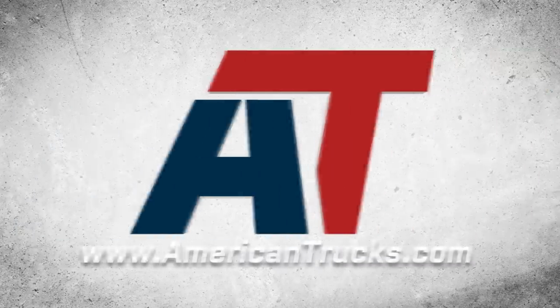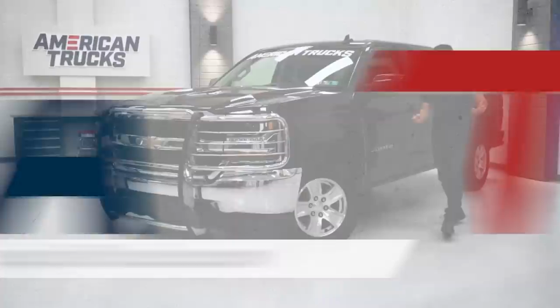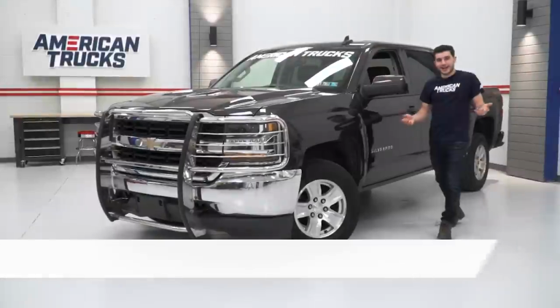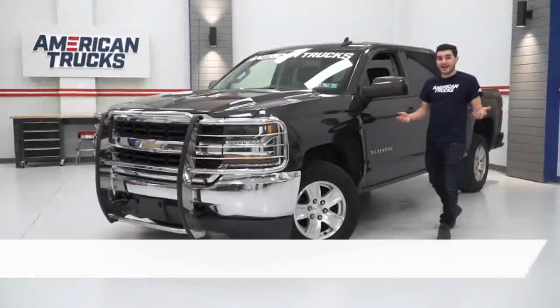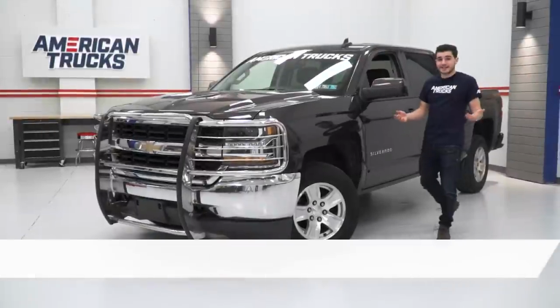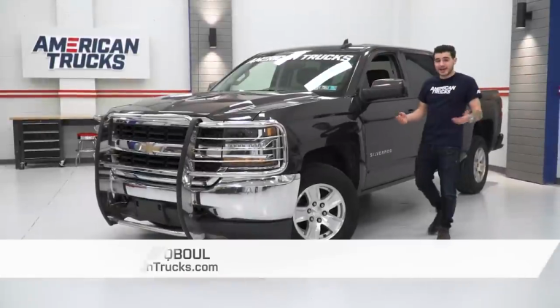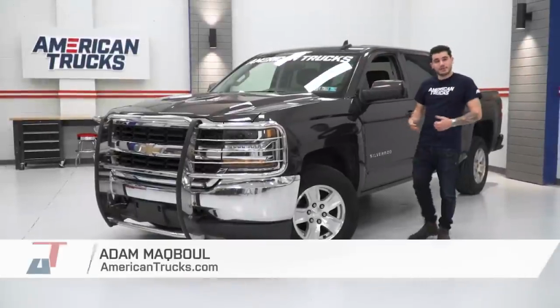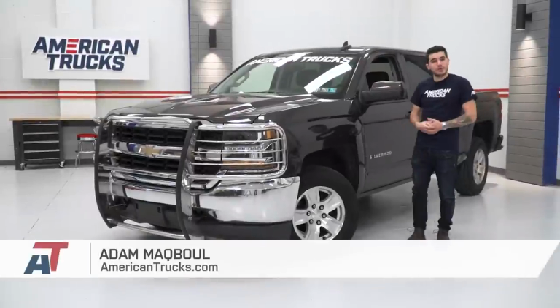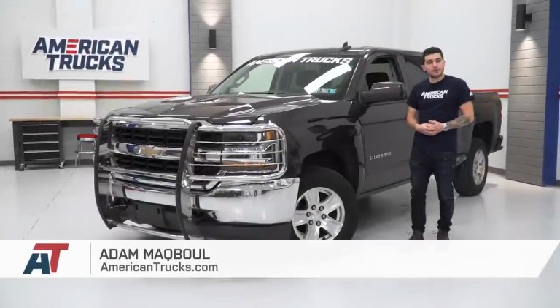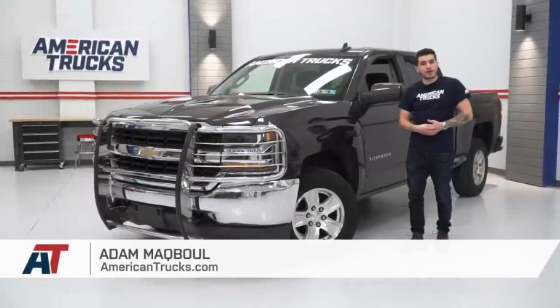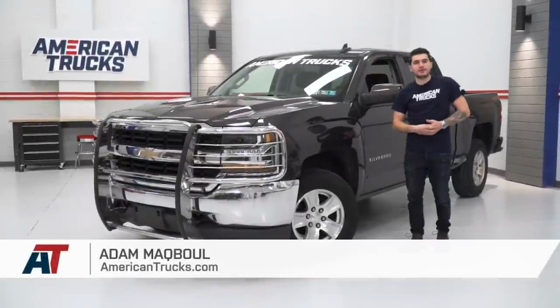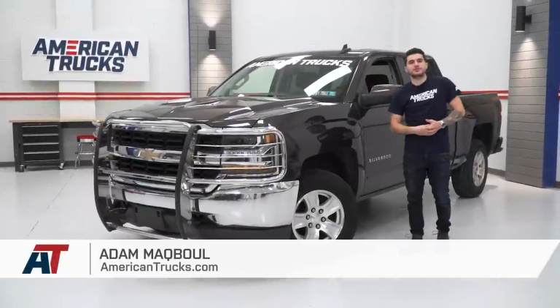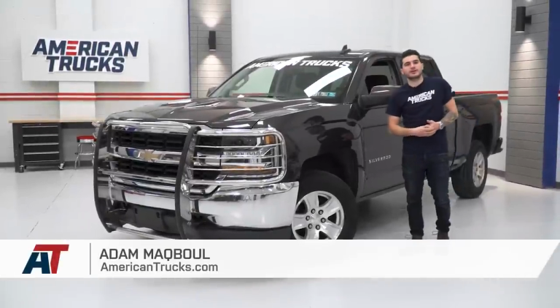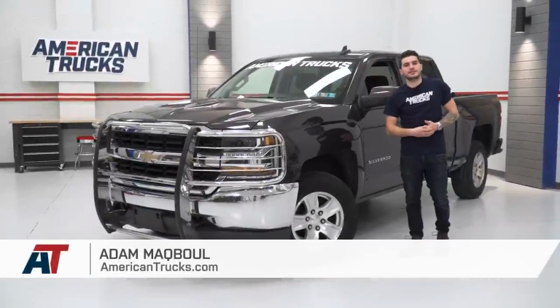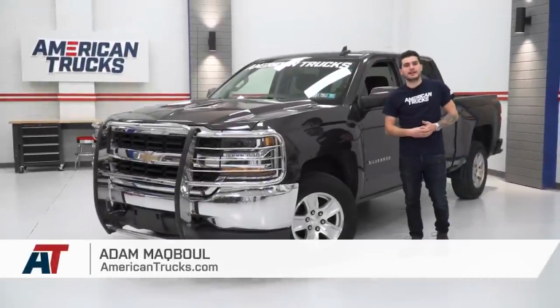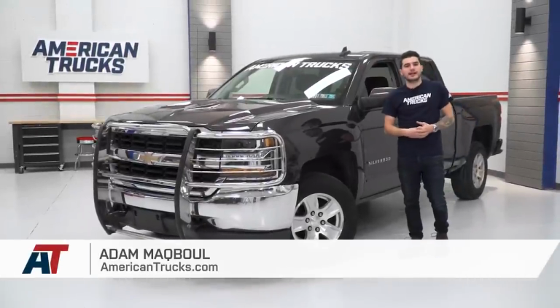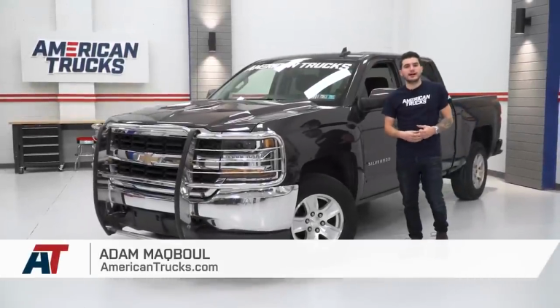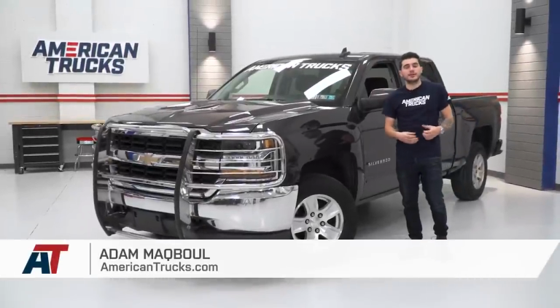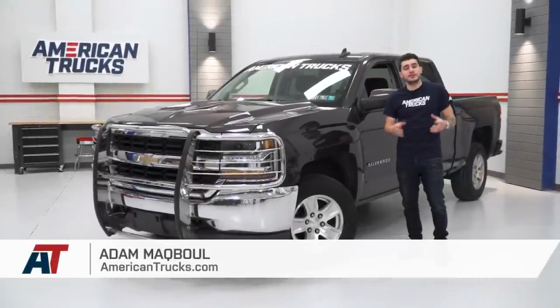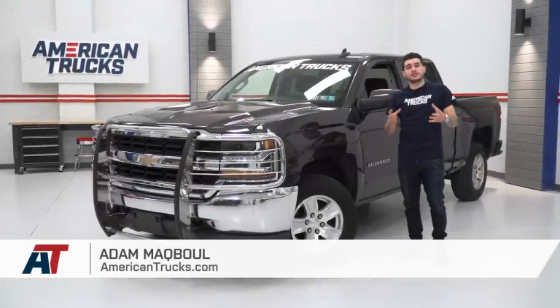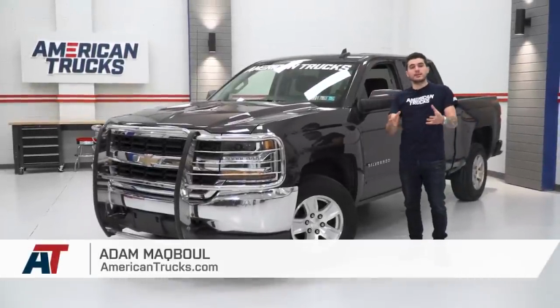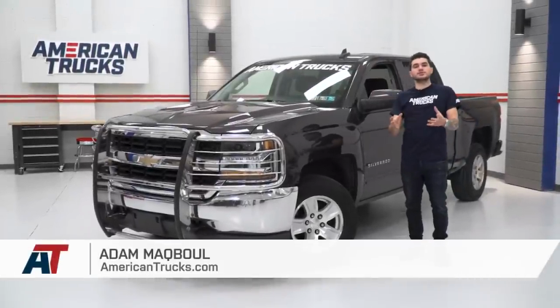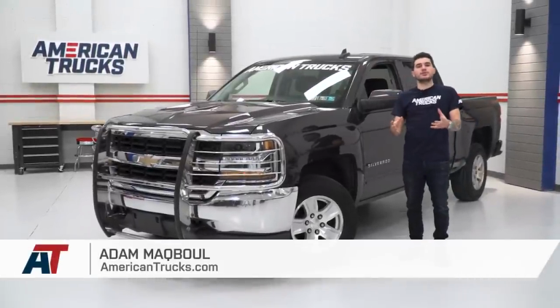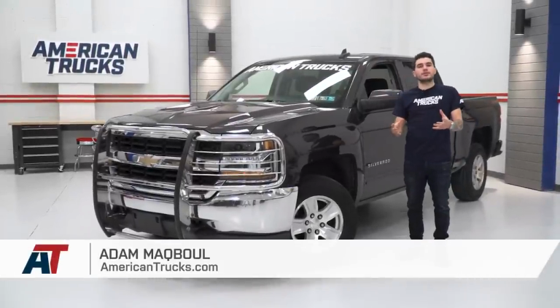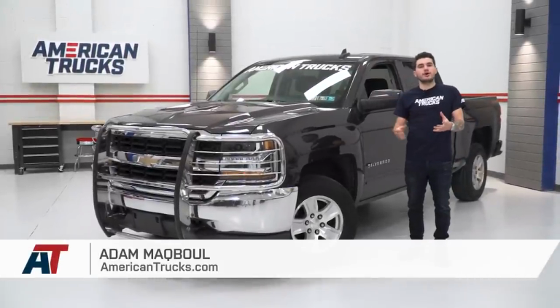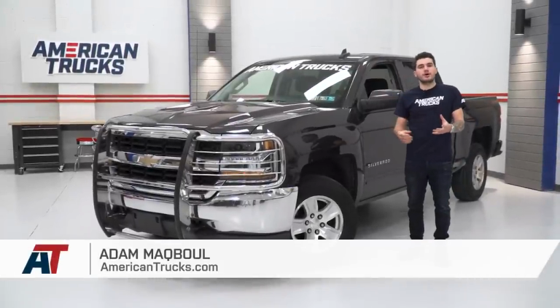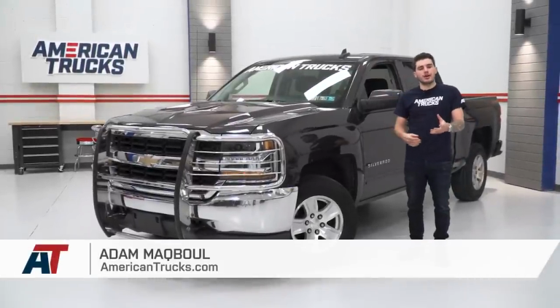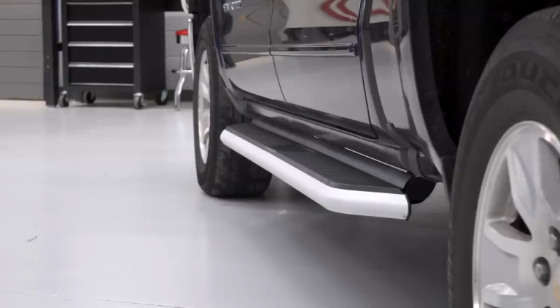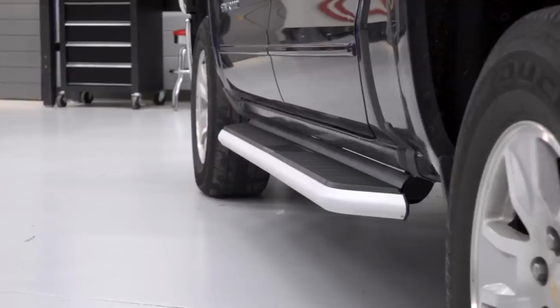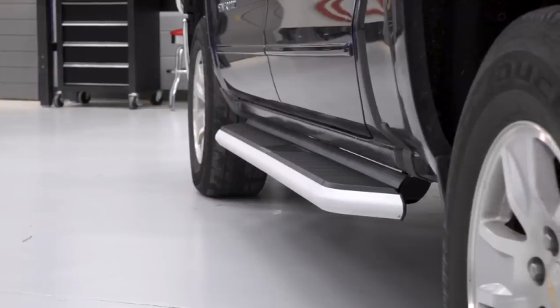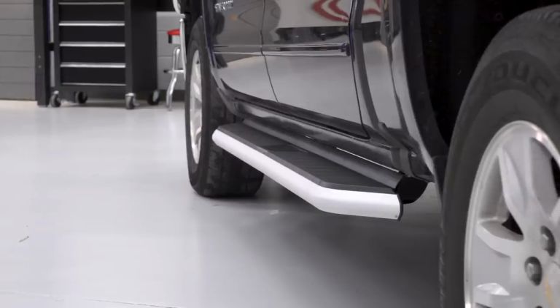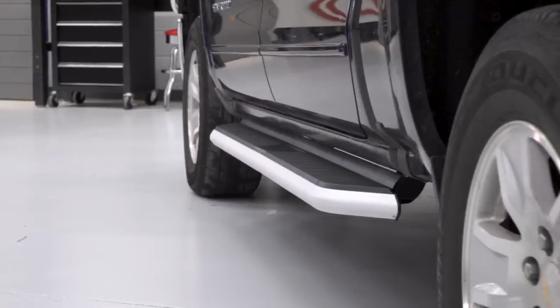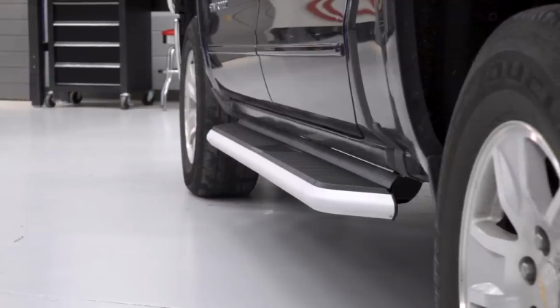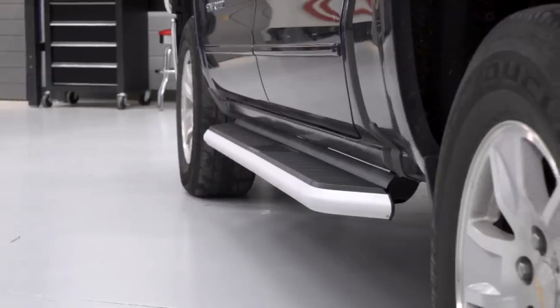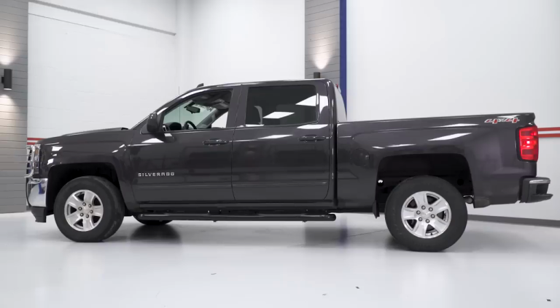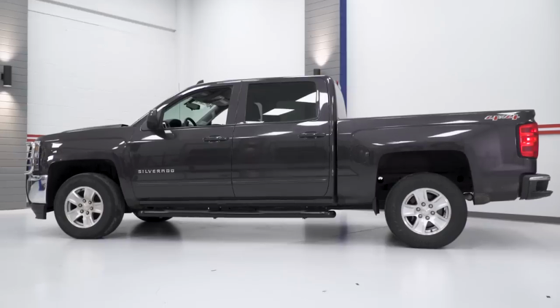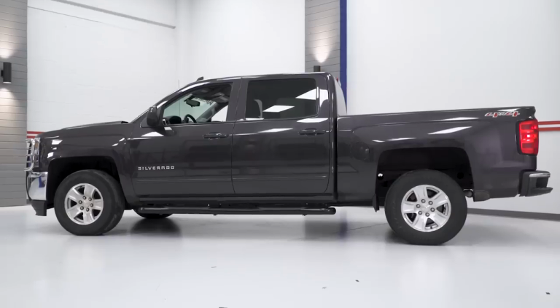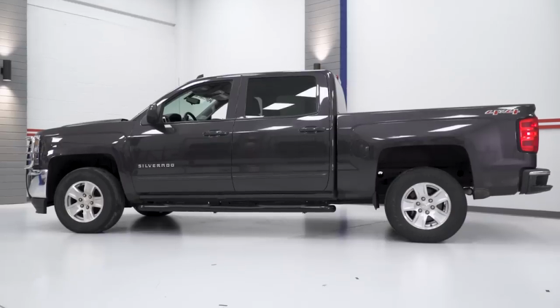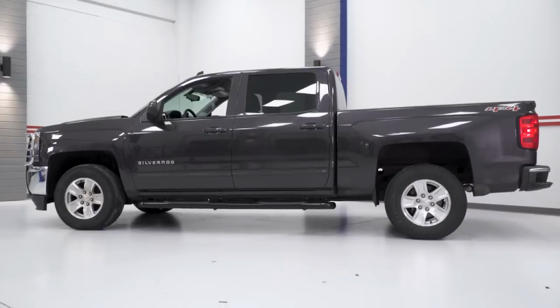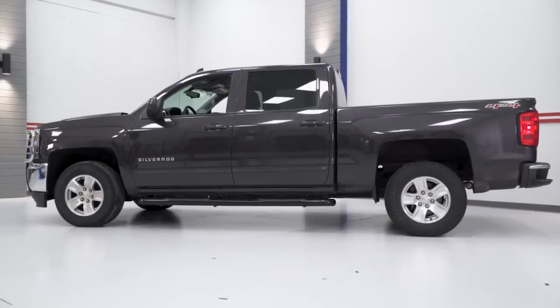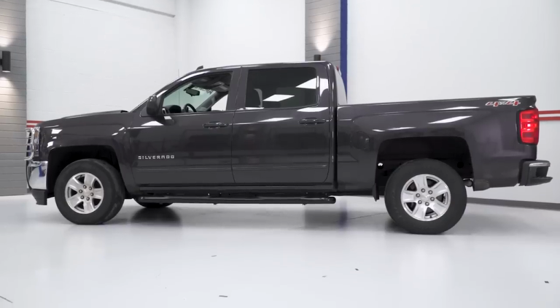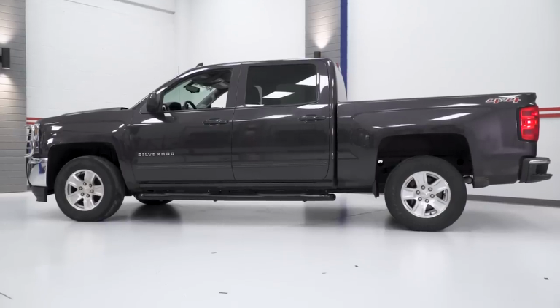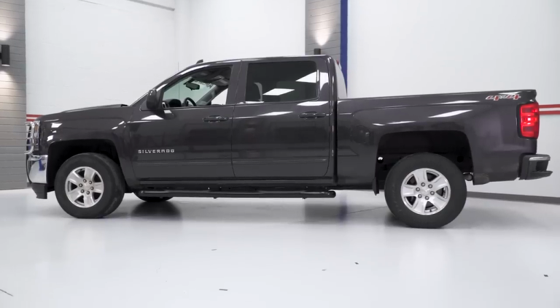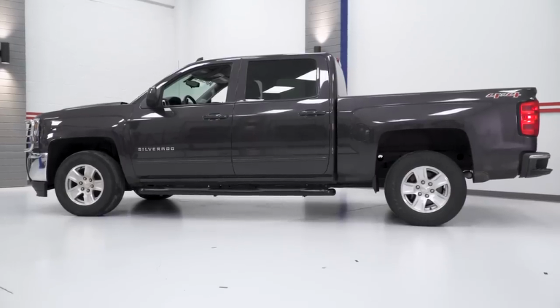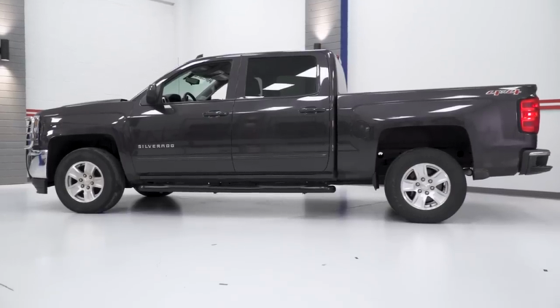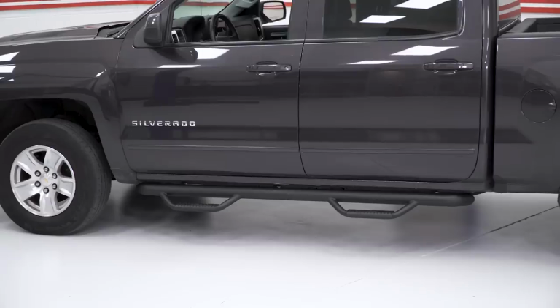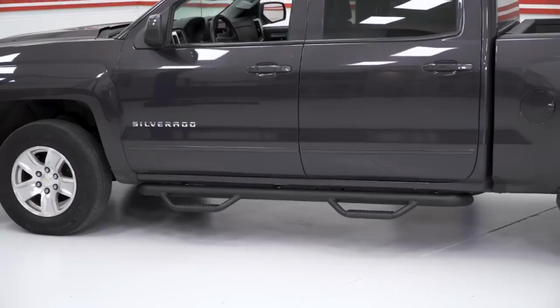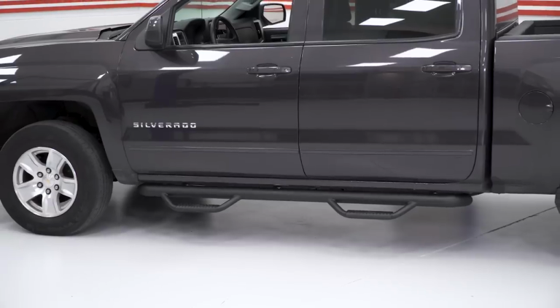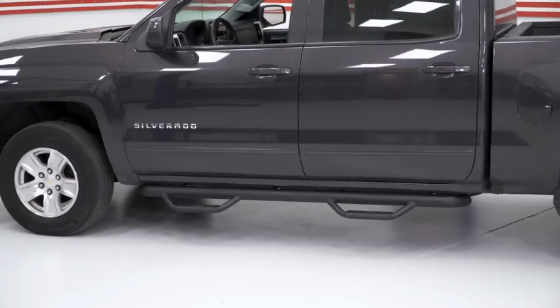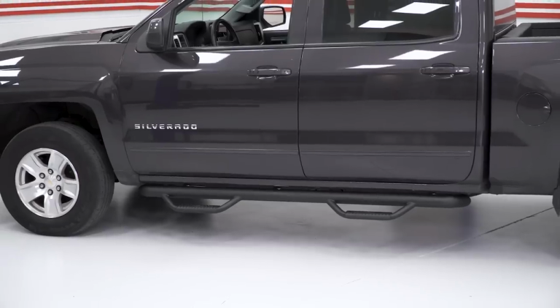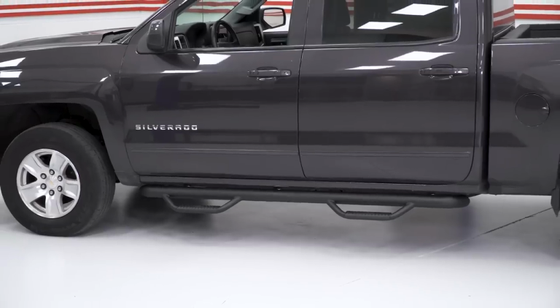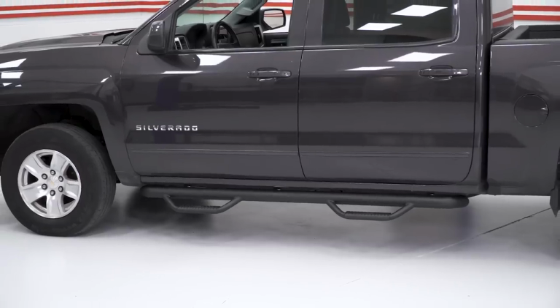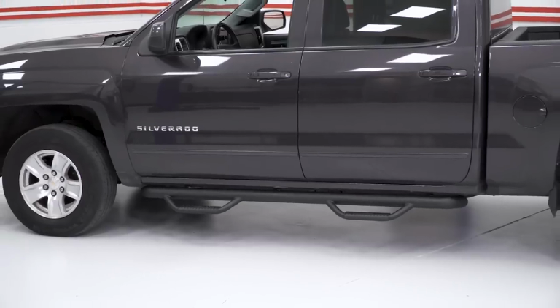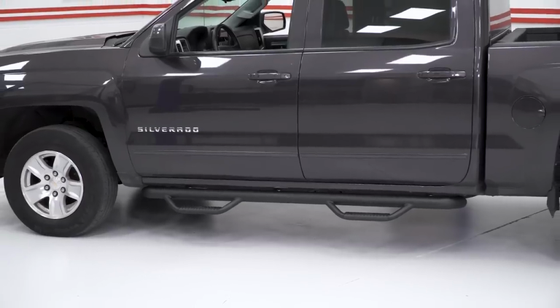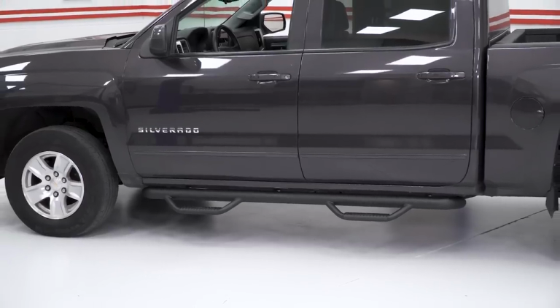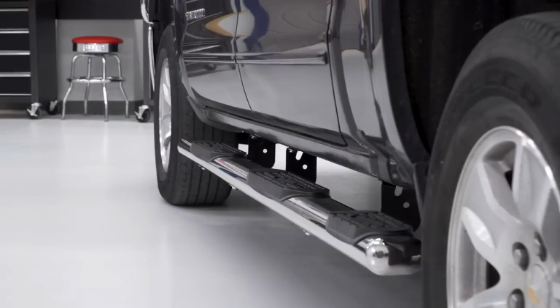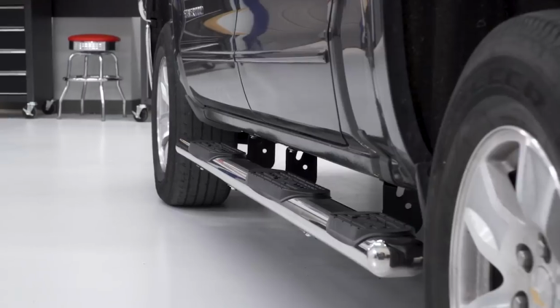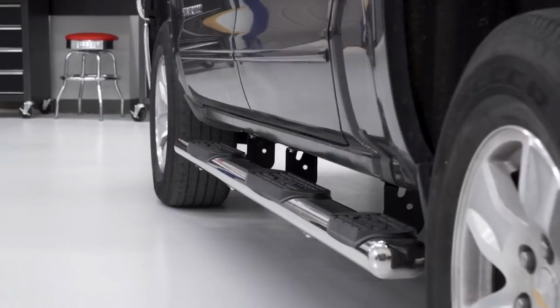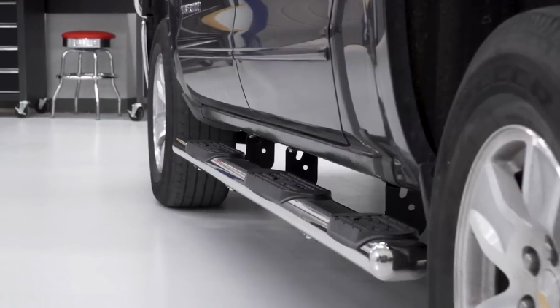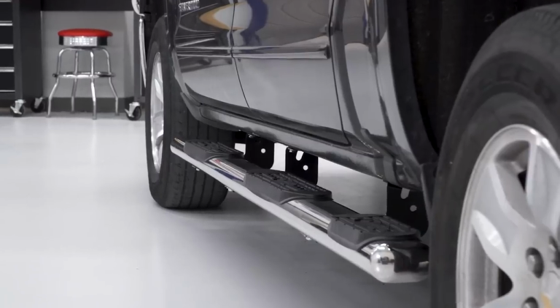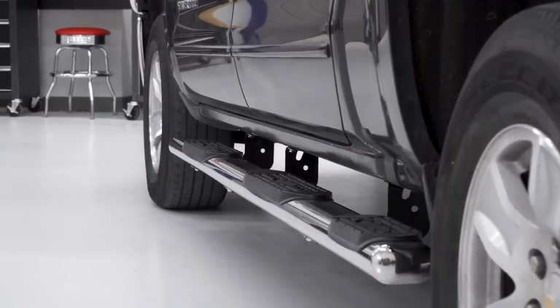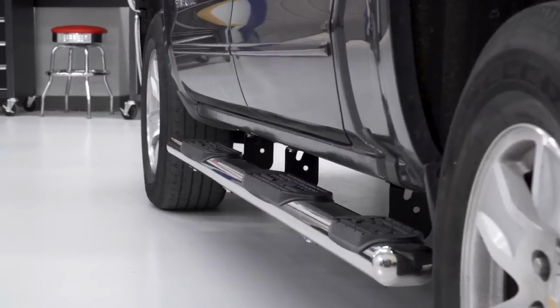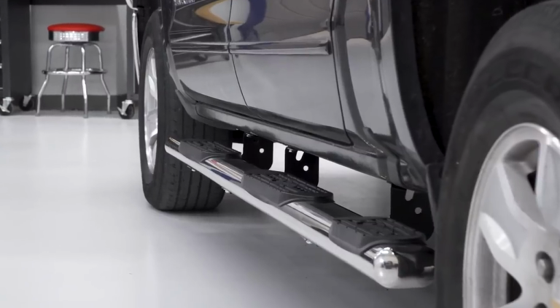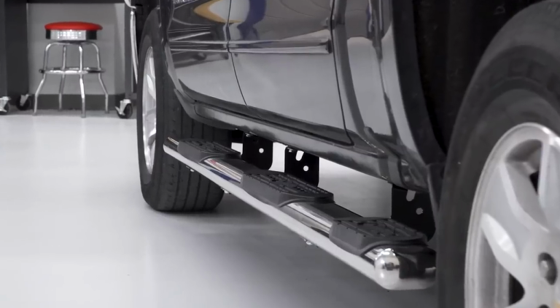Hey guys, Adam here with americantrucks.com. And on this episode of The Haul, I'm gonna walk you through the process of how to choose the right side steps for your Silverado and your lifestyle.